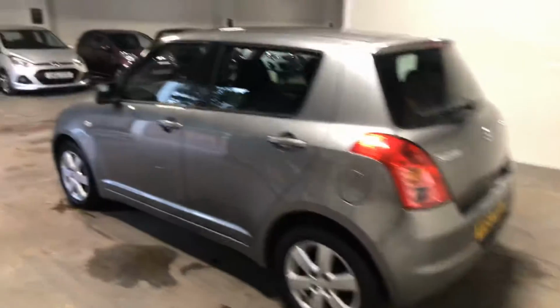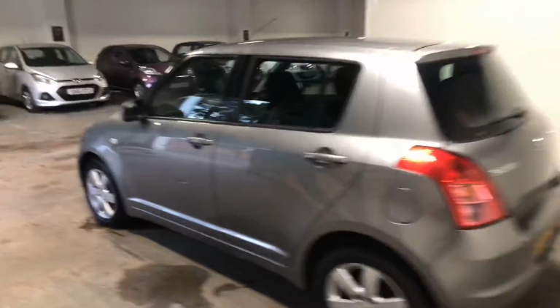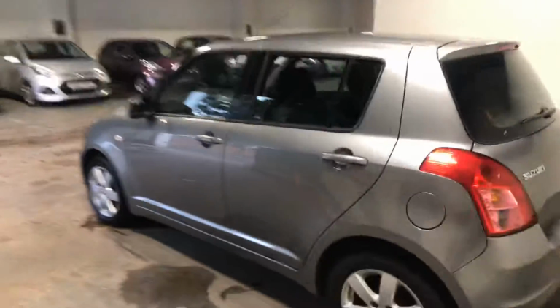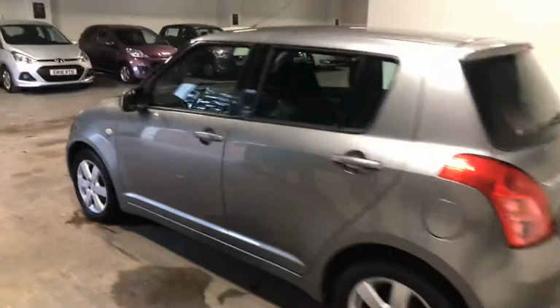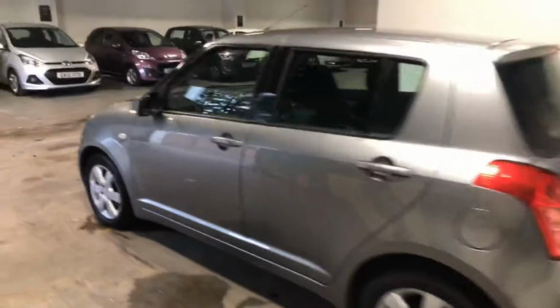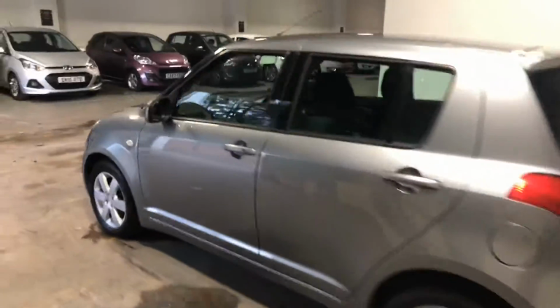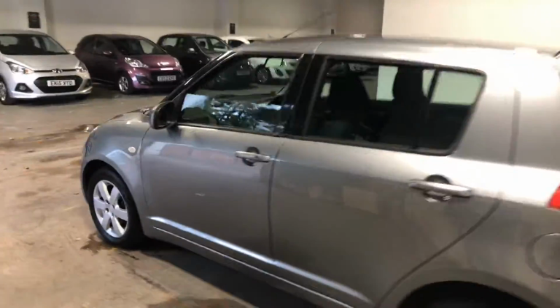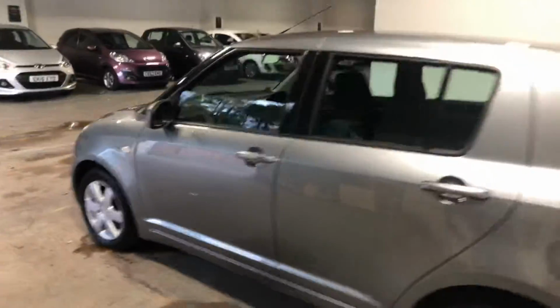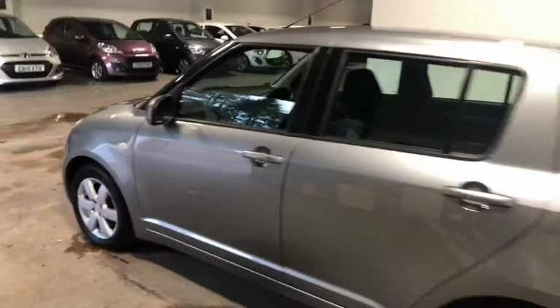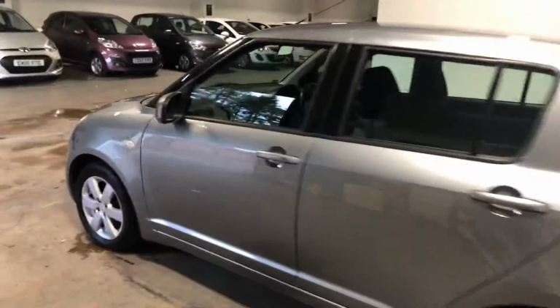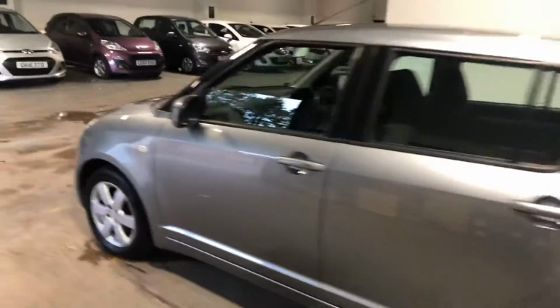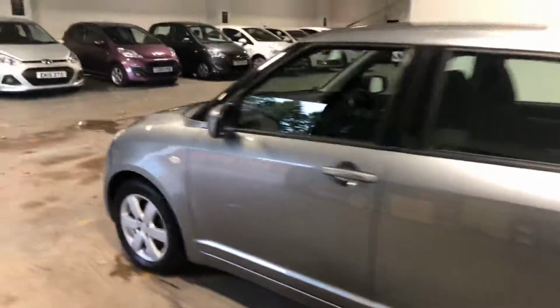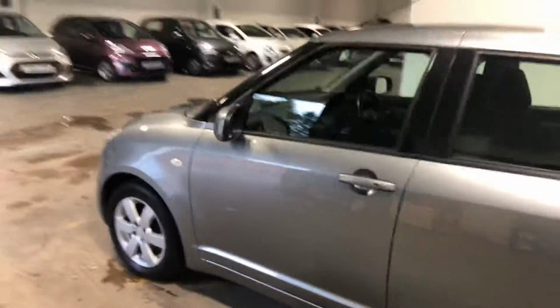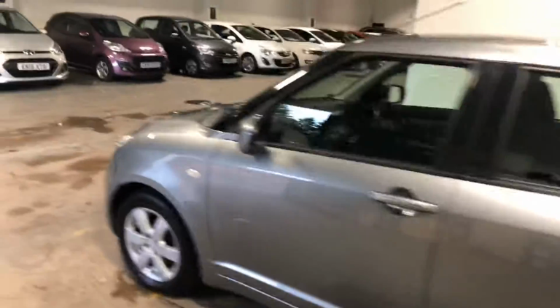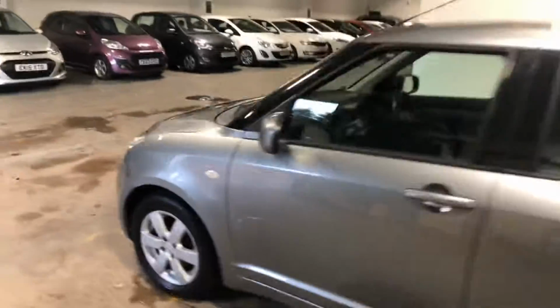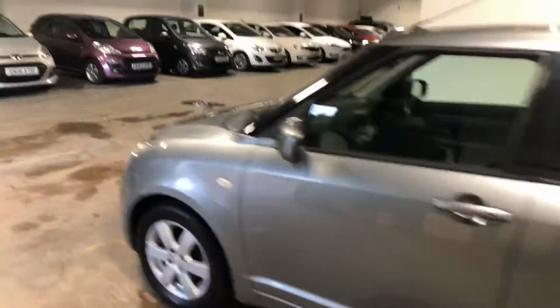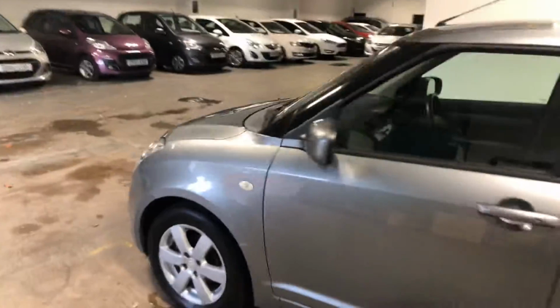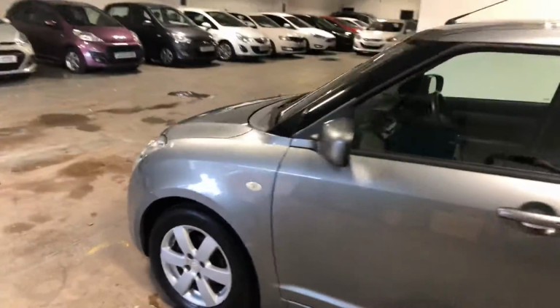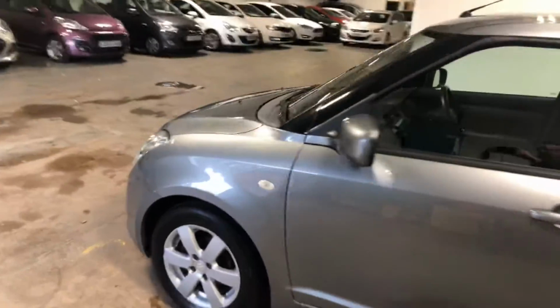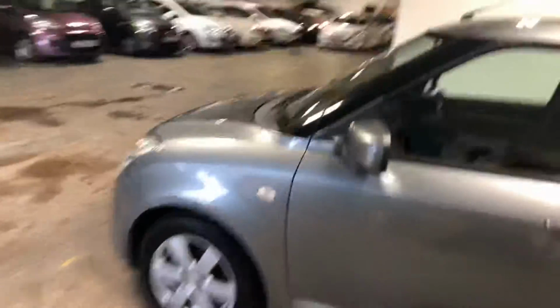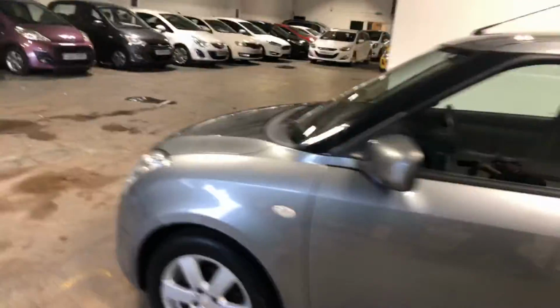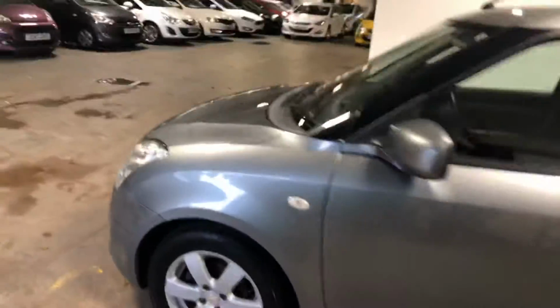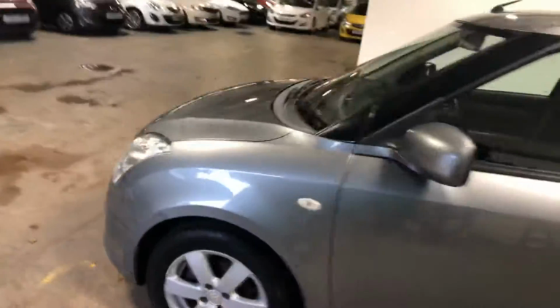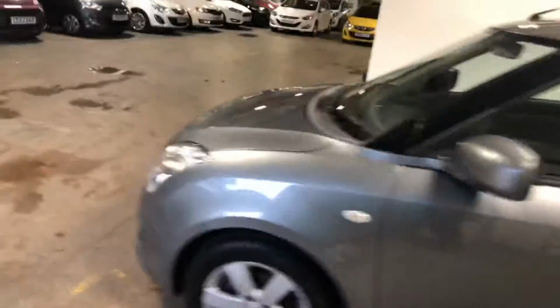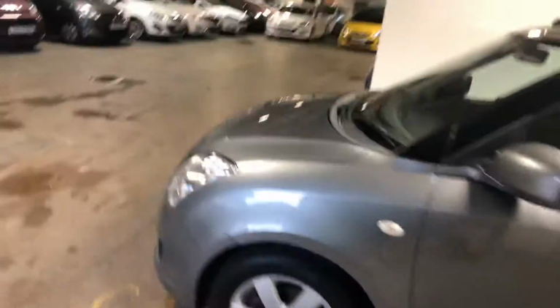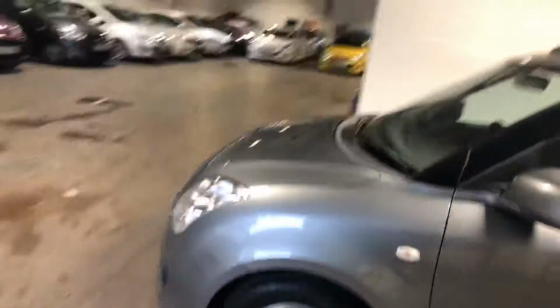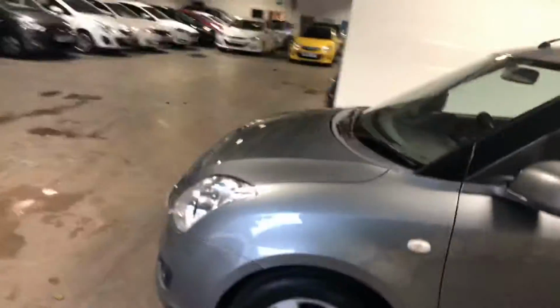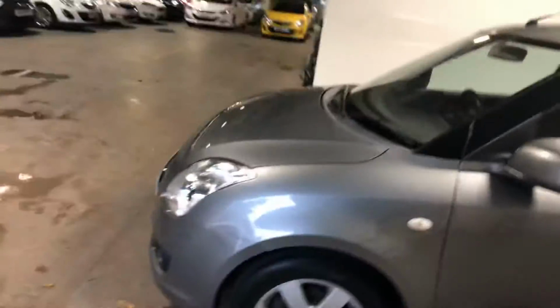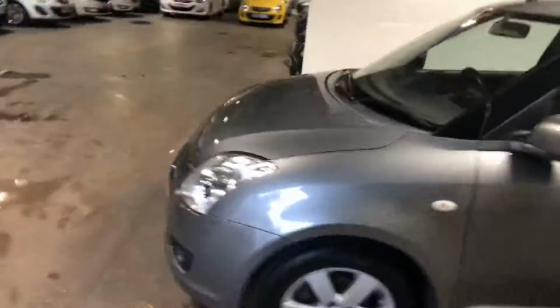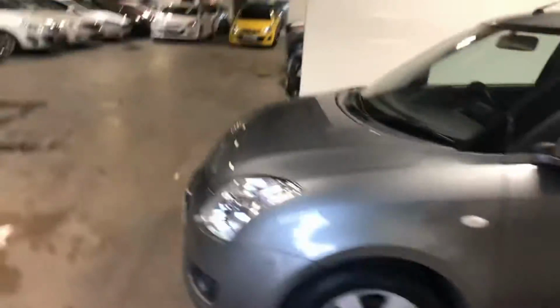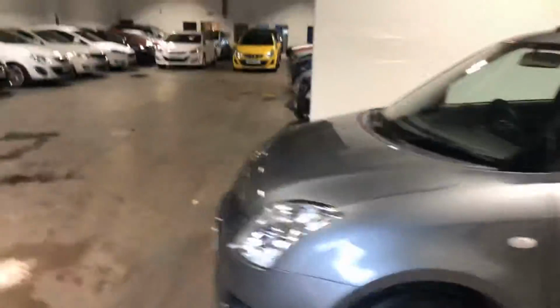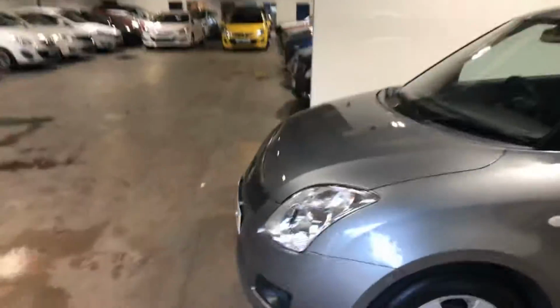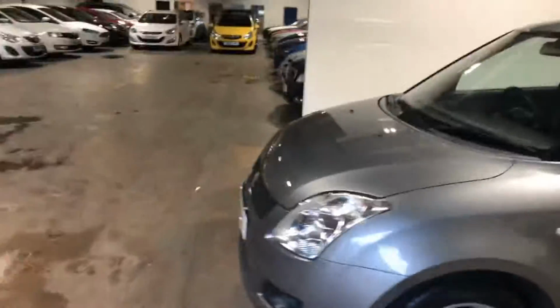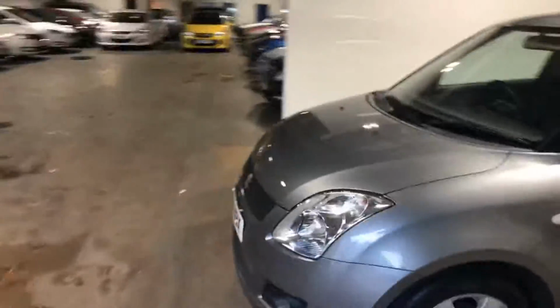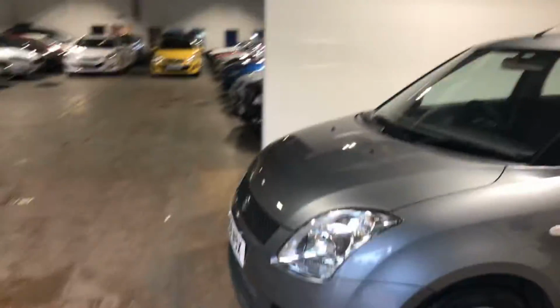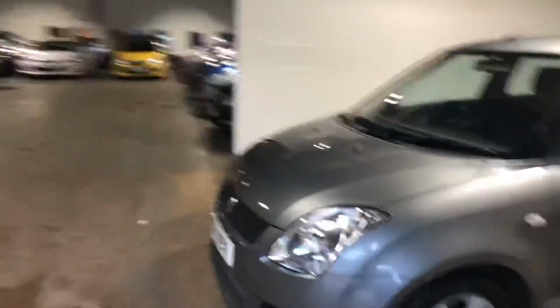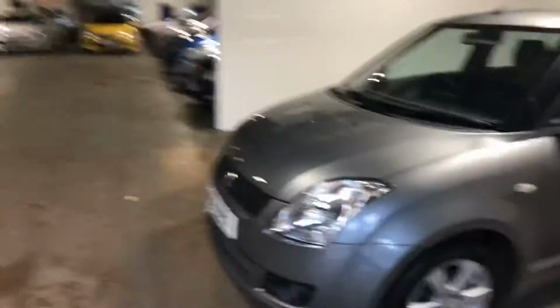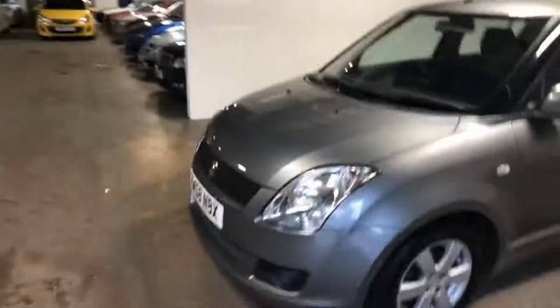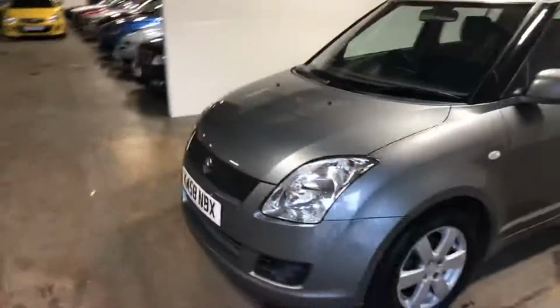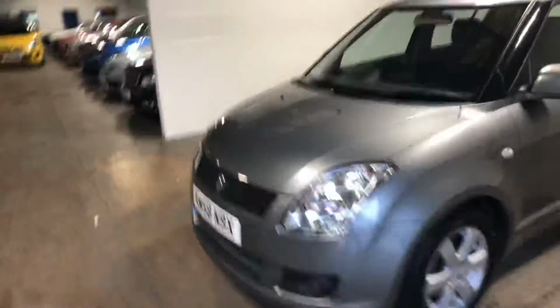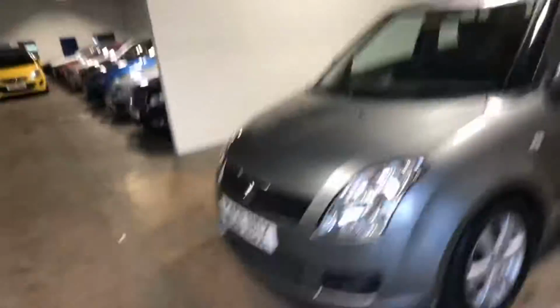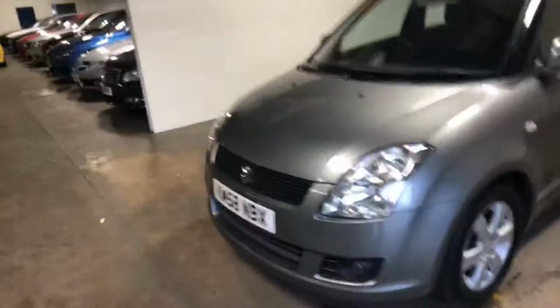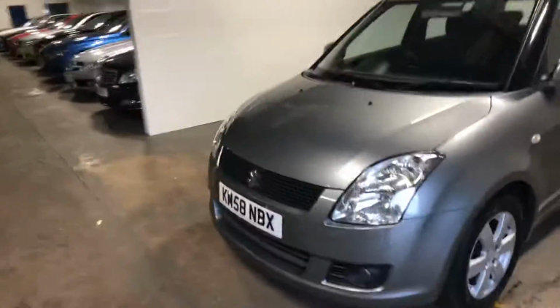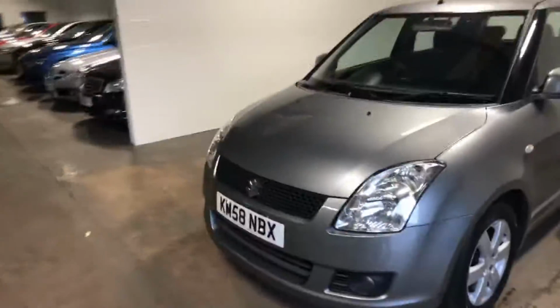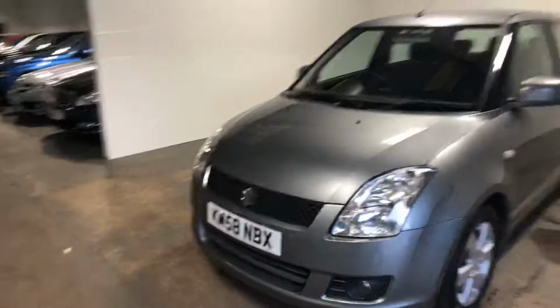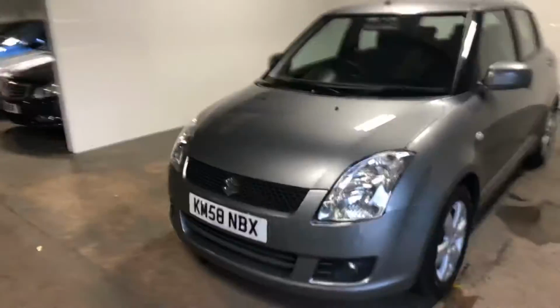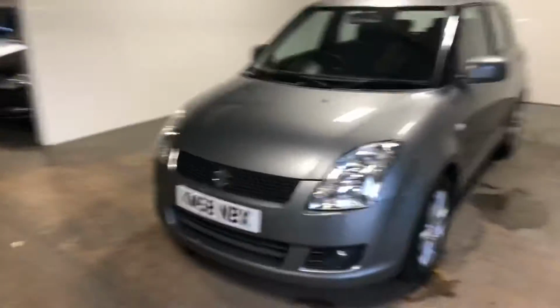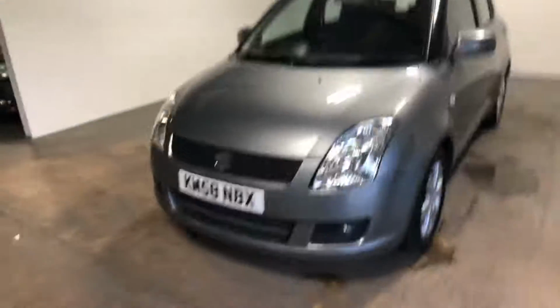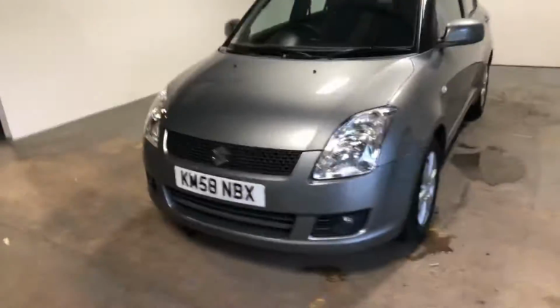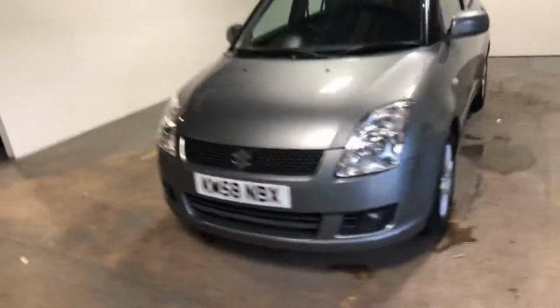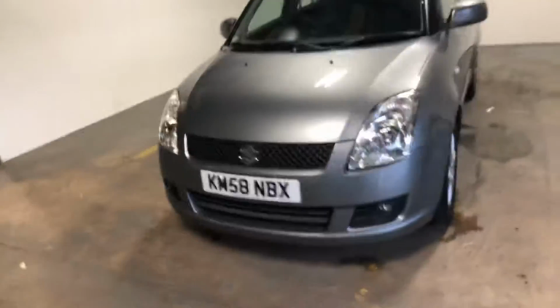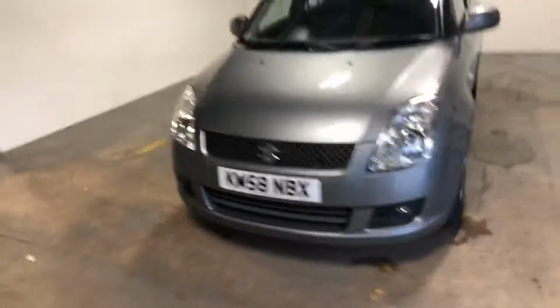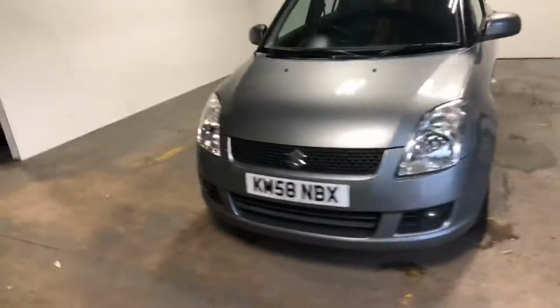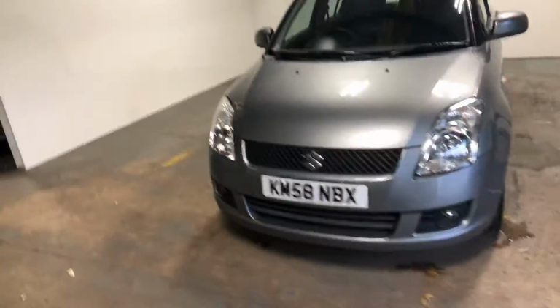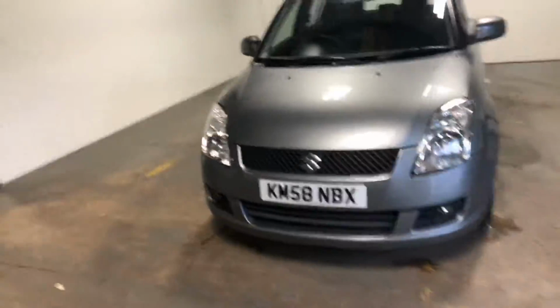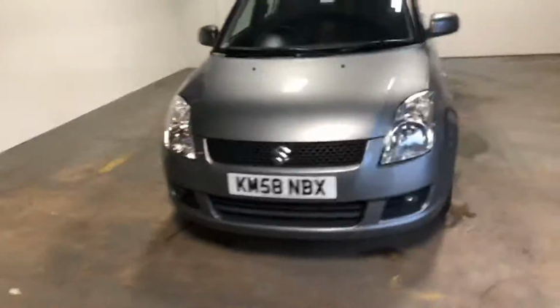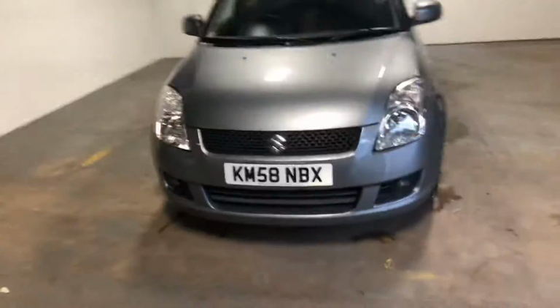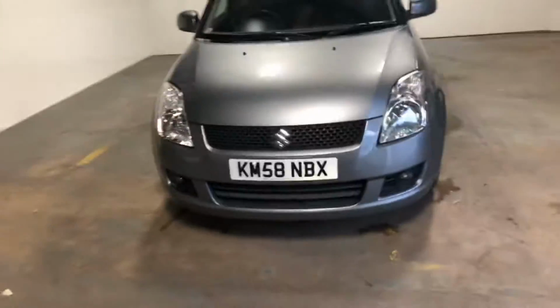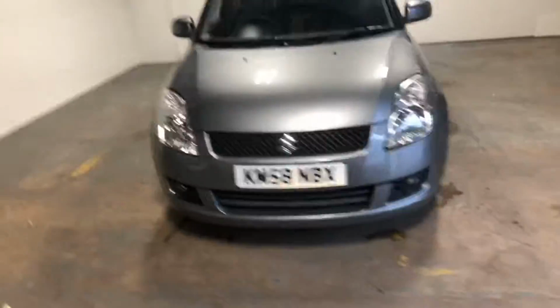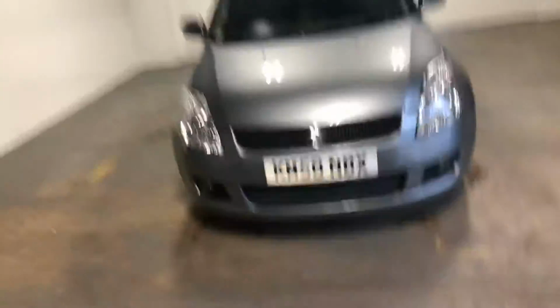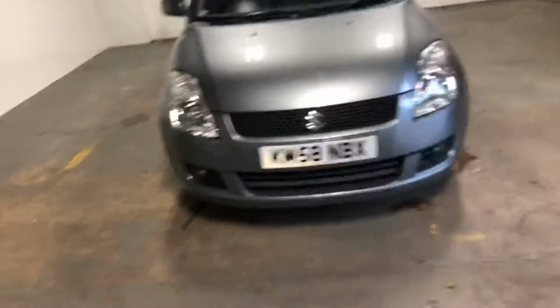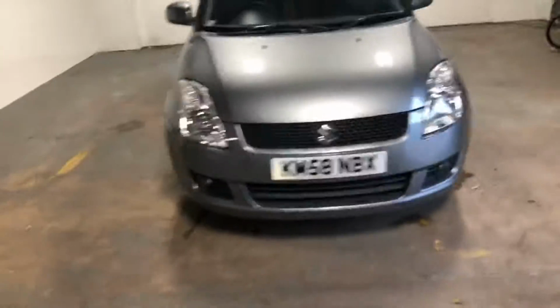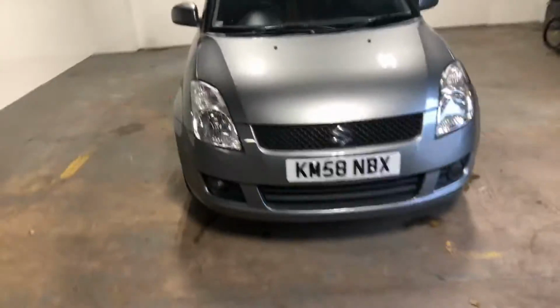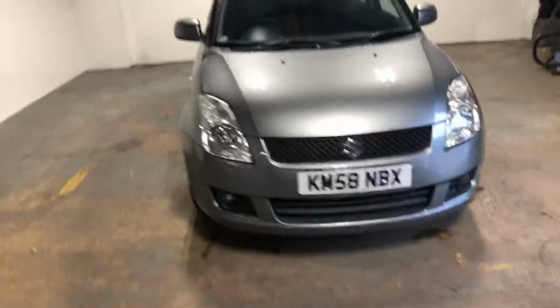This is a really, really nice car, by the way. Drives absolutely fantastic. It's got a full year's MOT and a full service history.